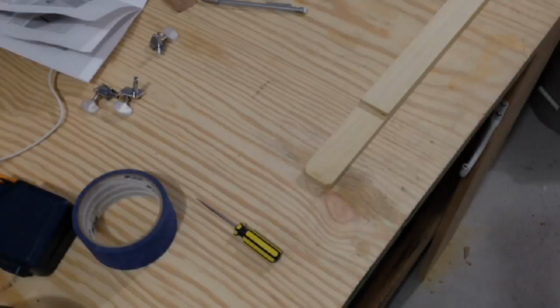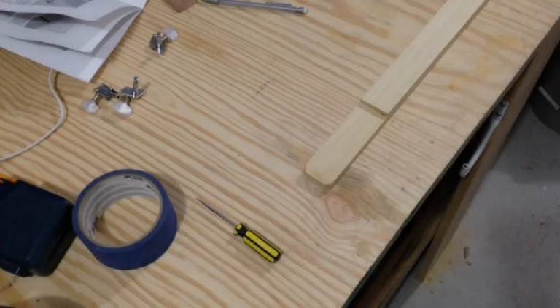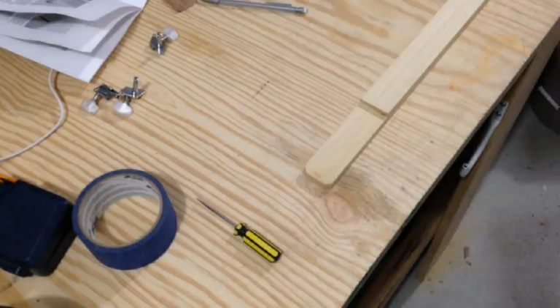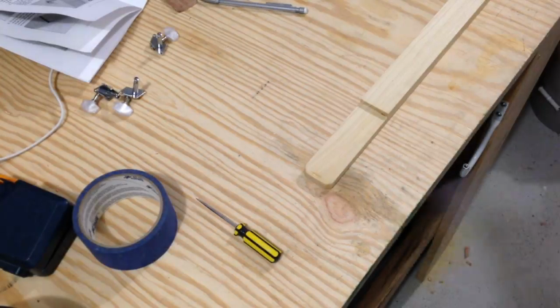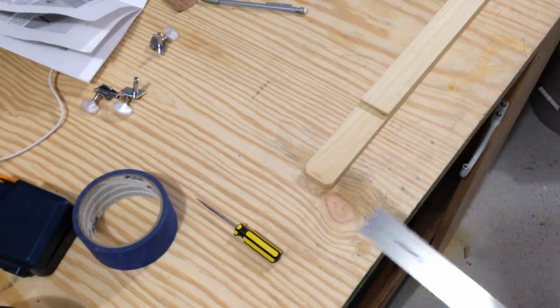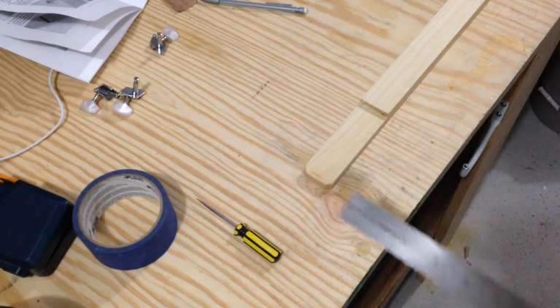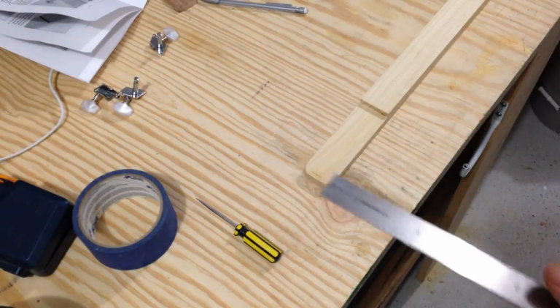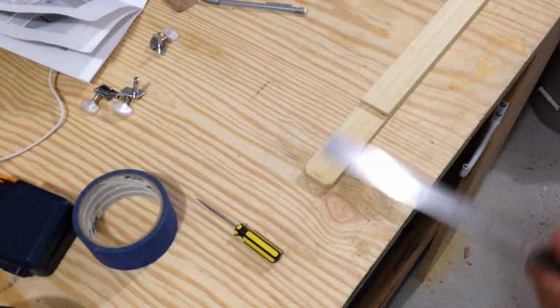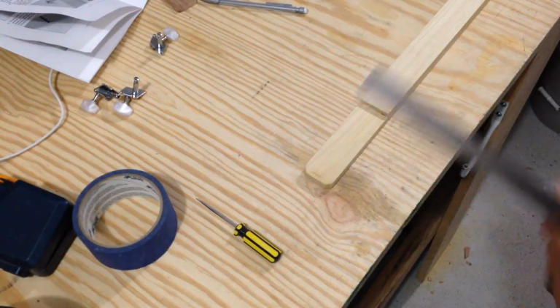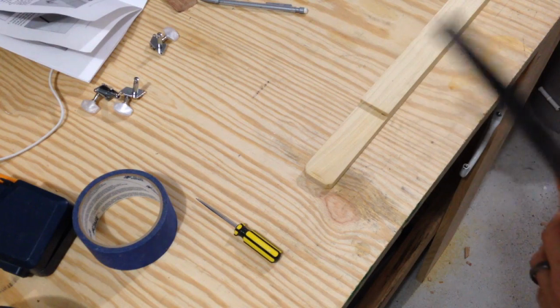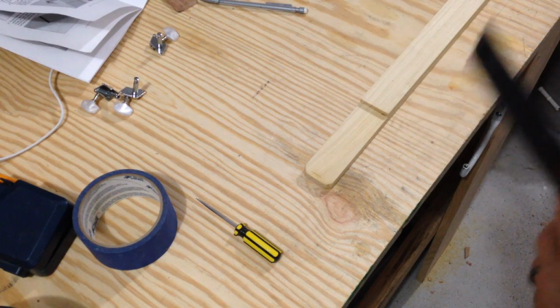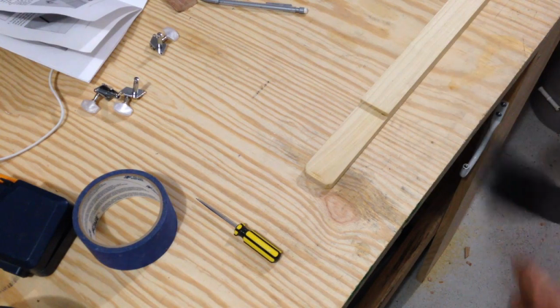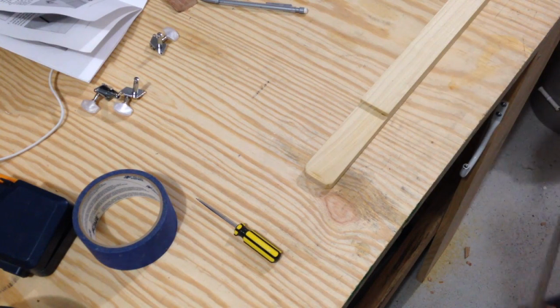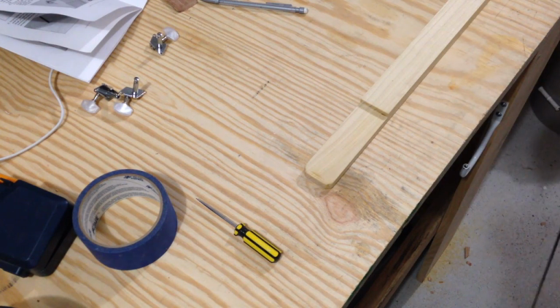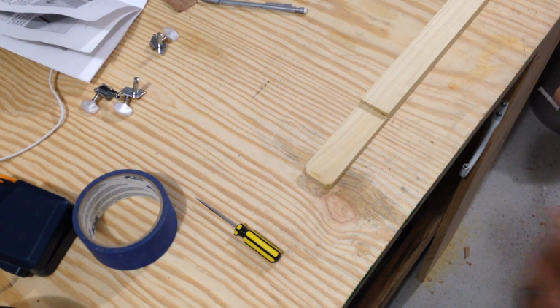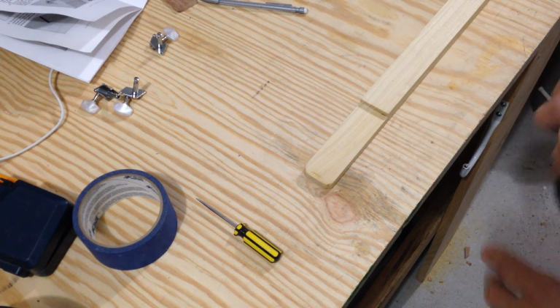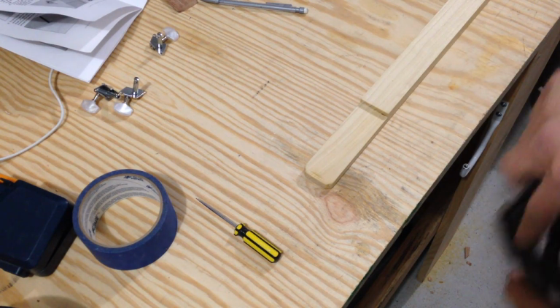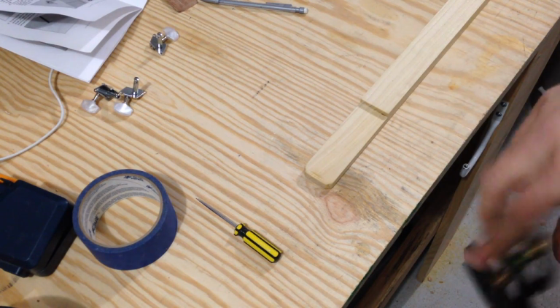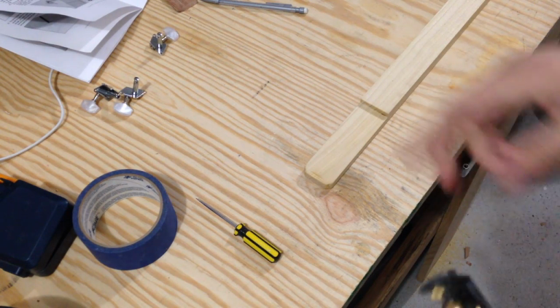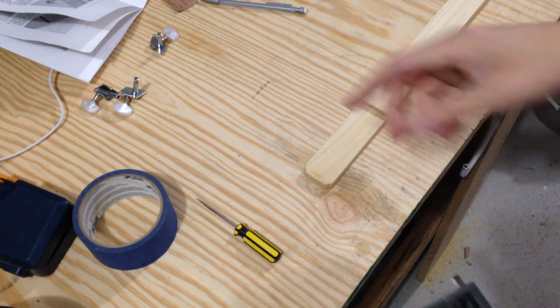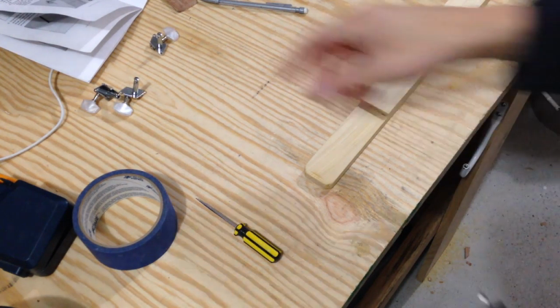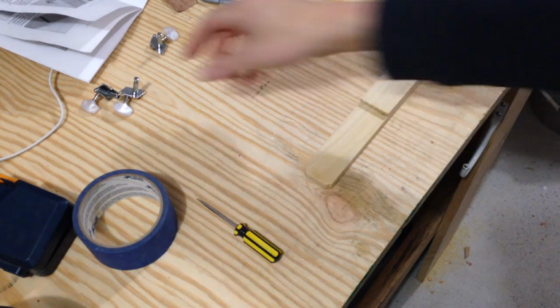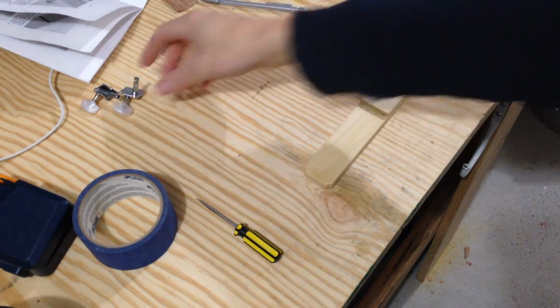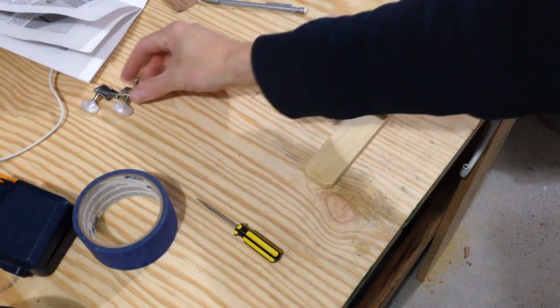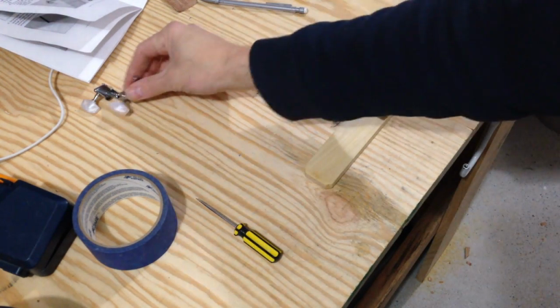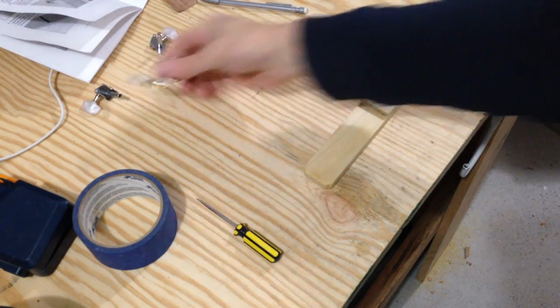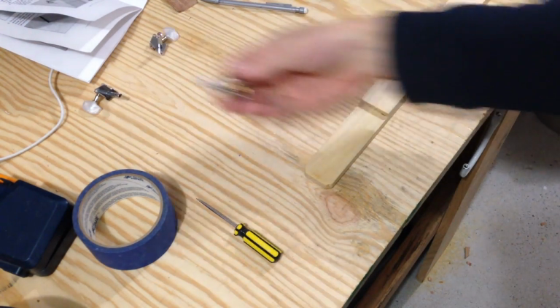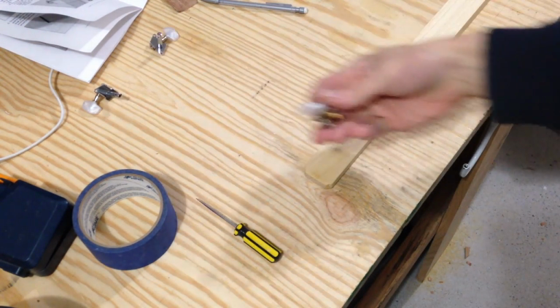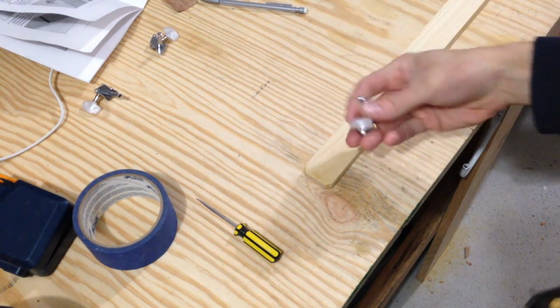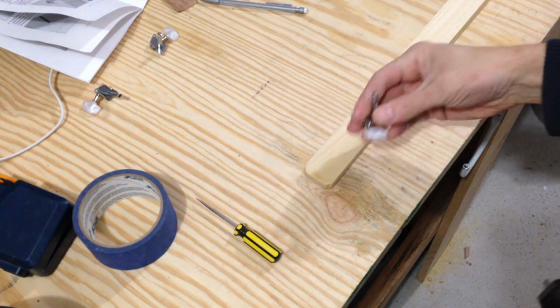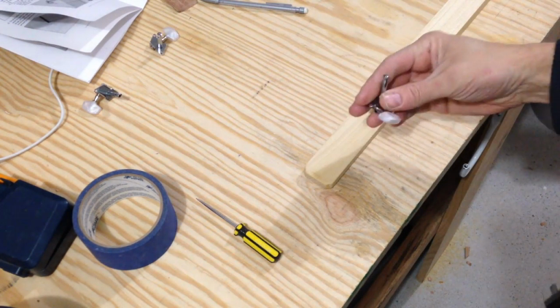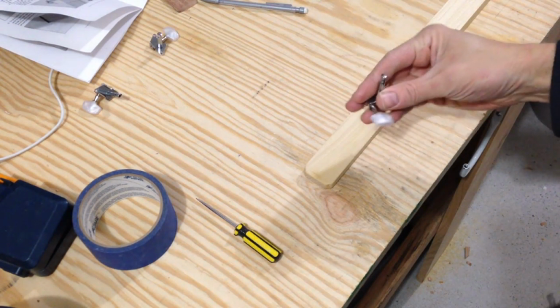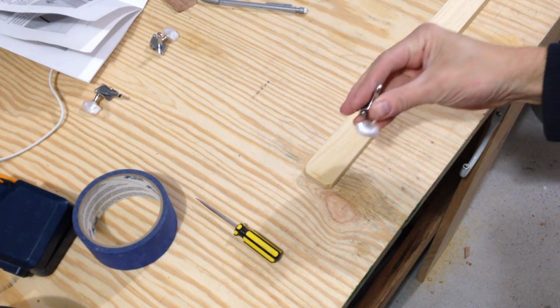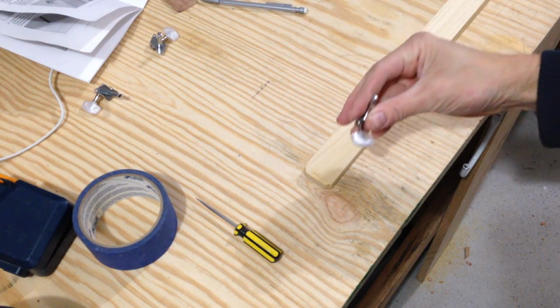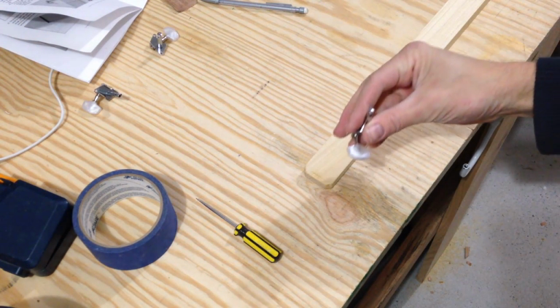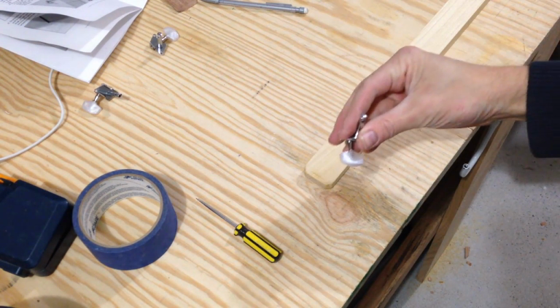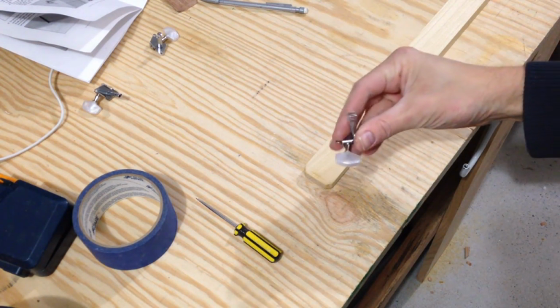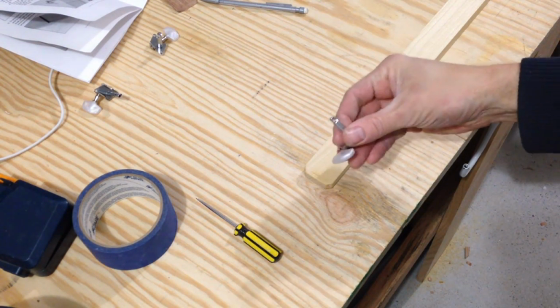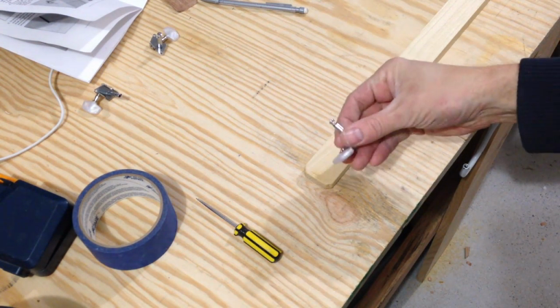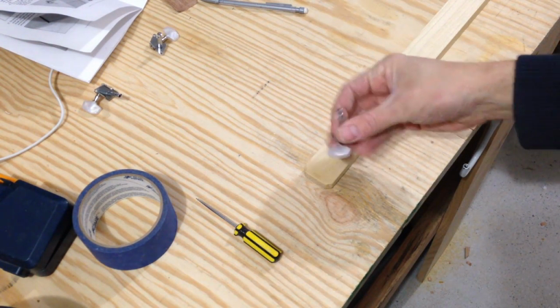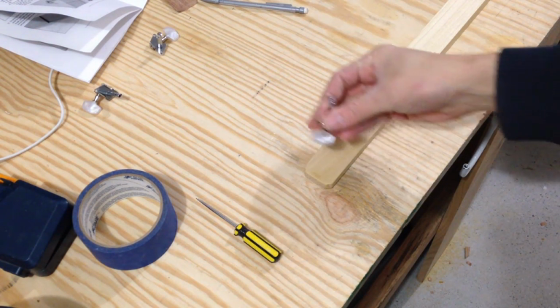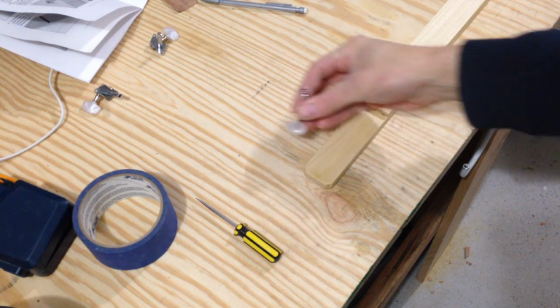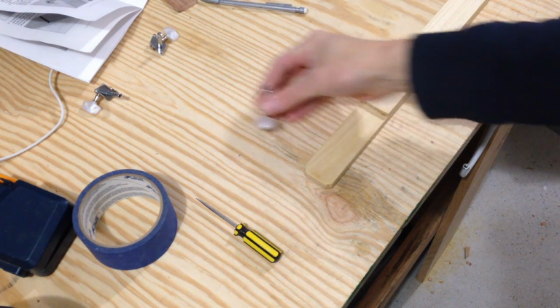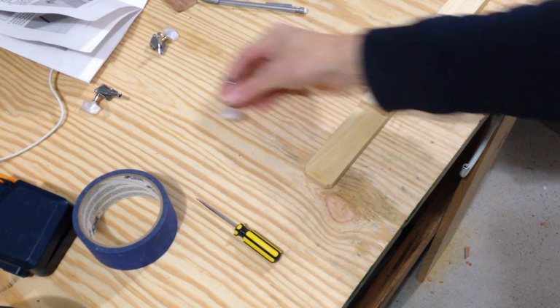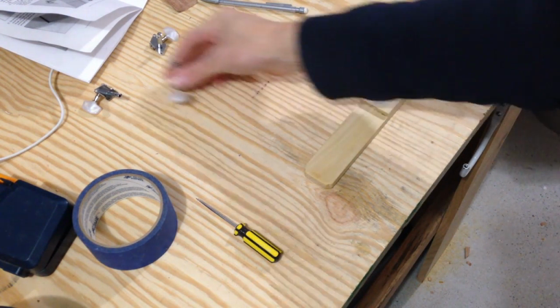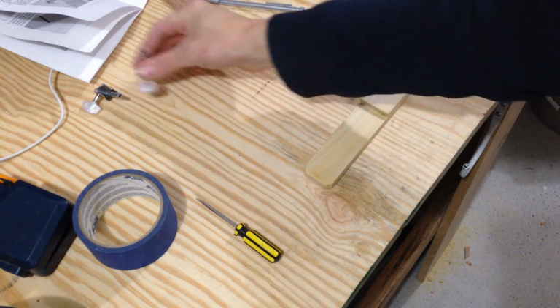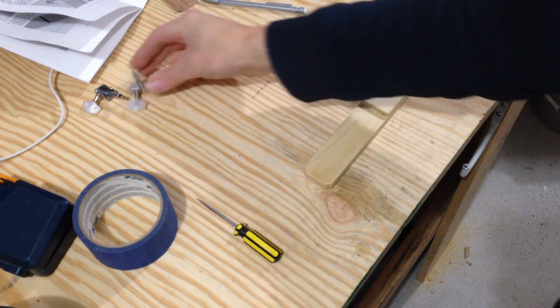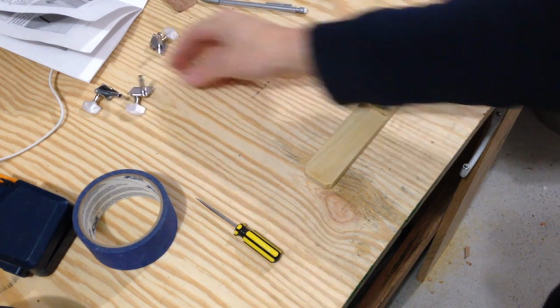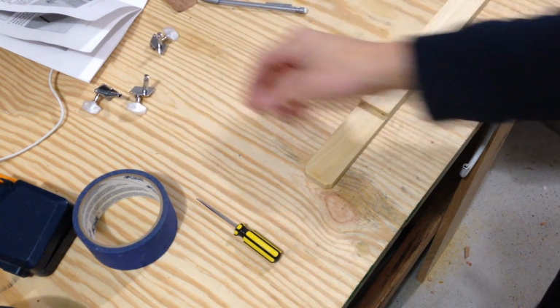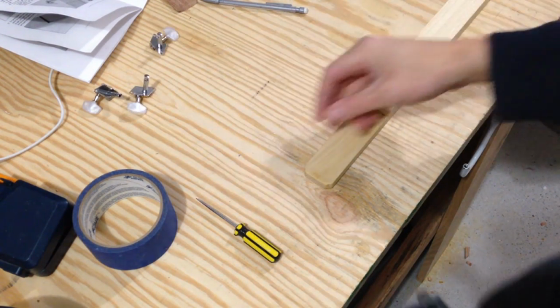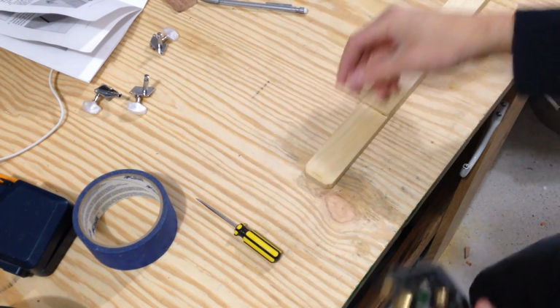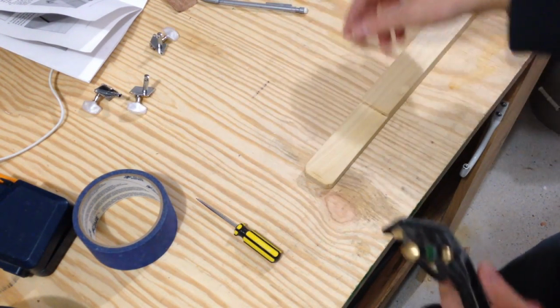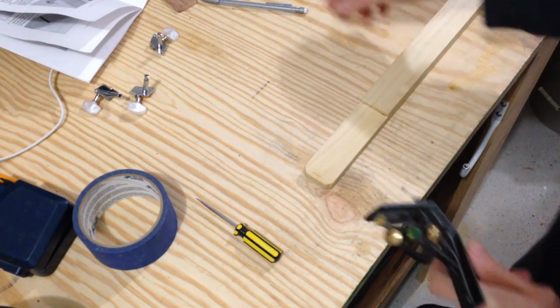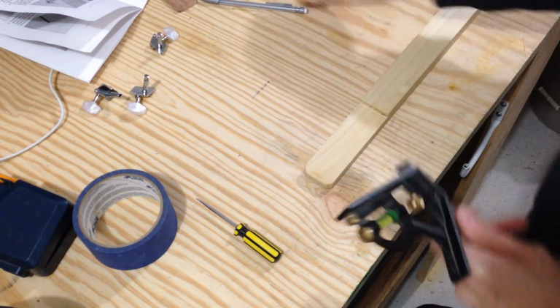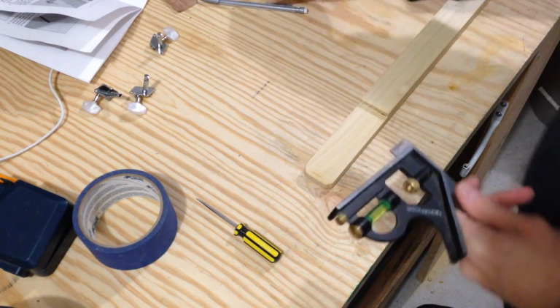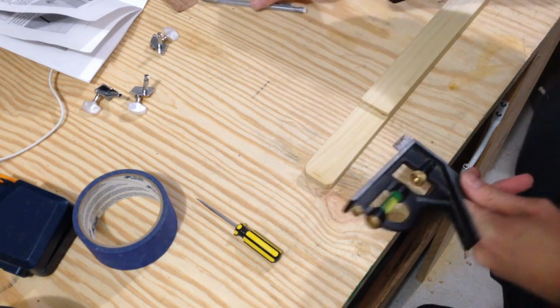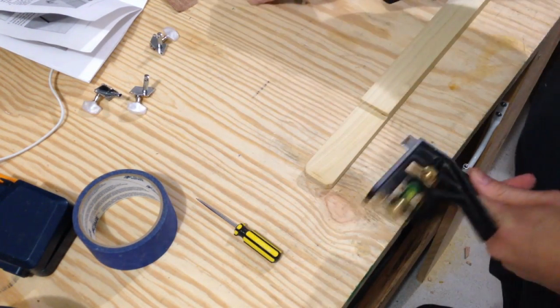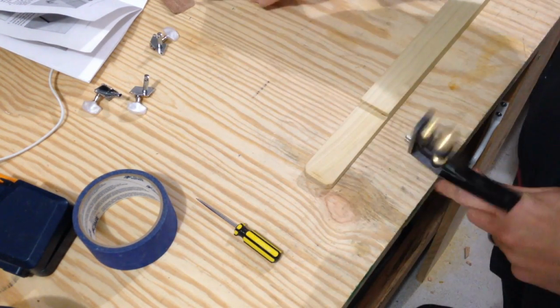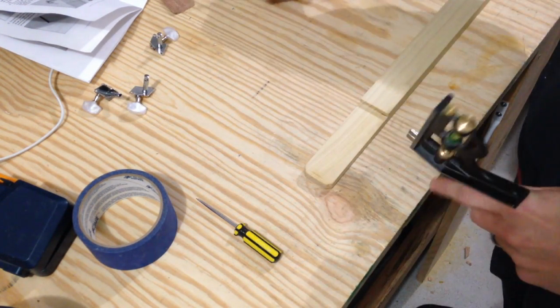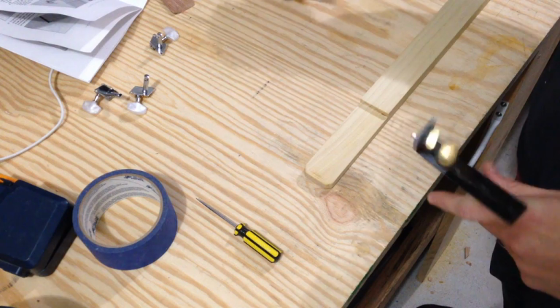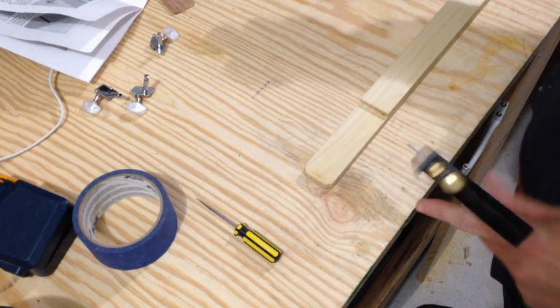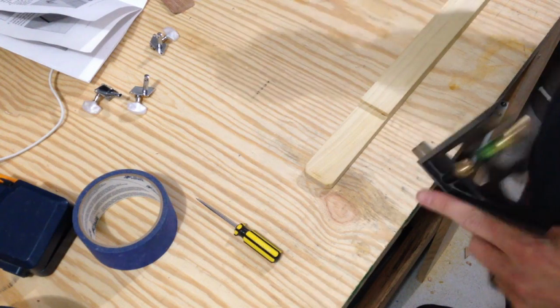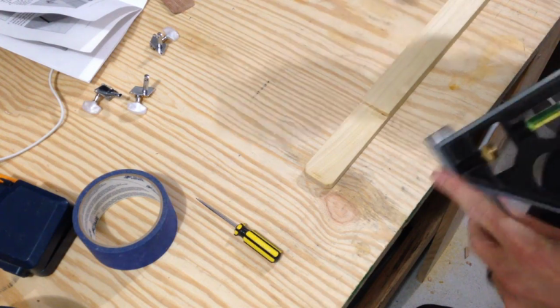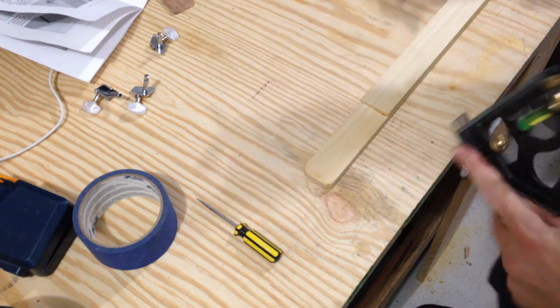Right now I'm going to mark out the placement for the holes for these tuning heads — tuners, whatever you call them.